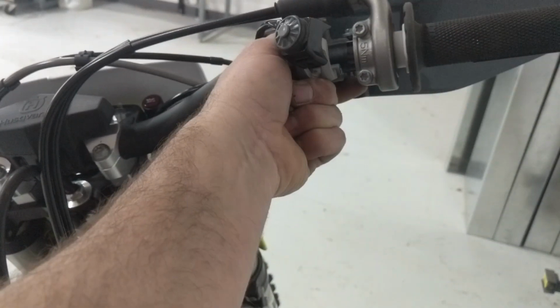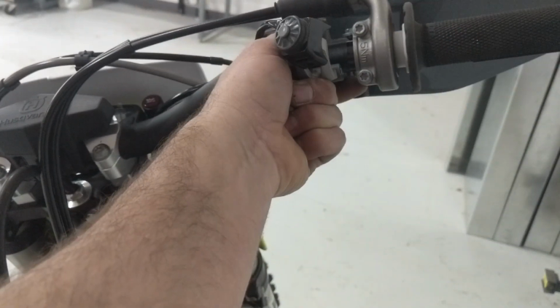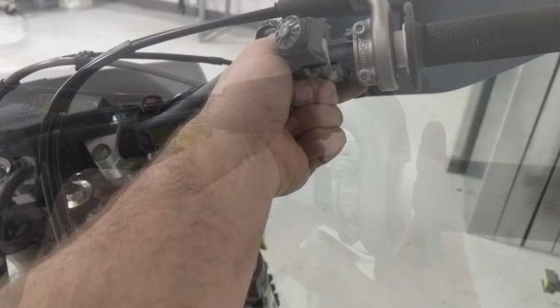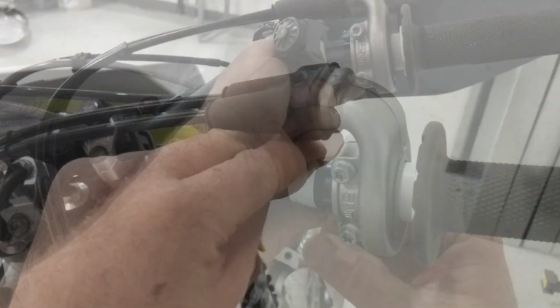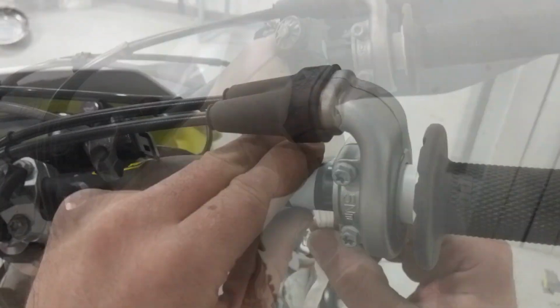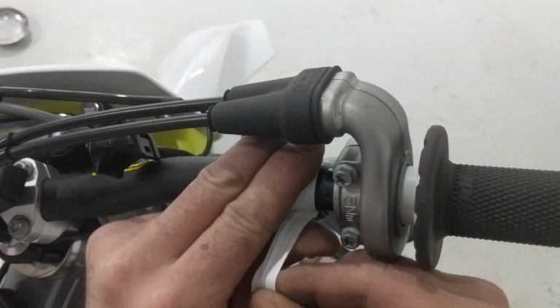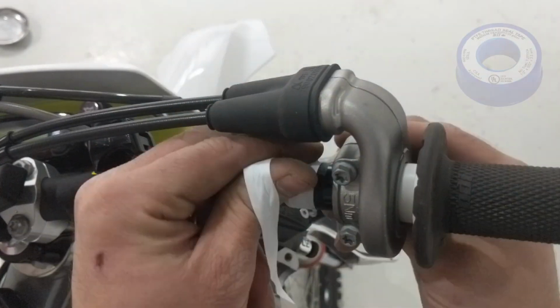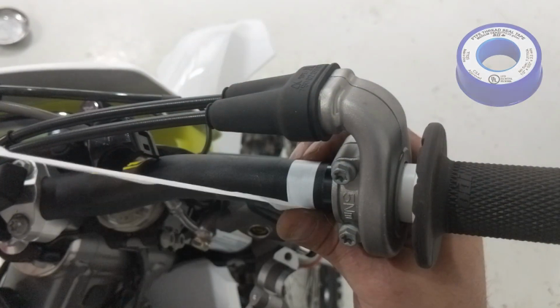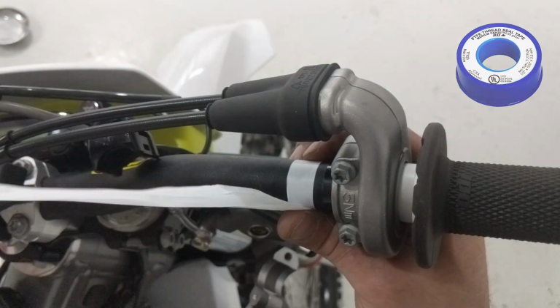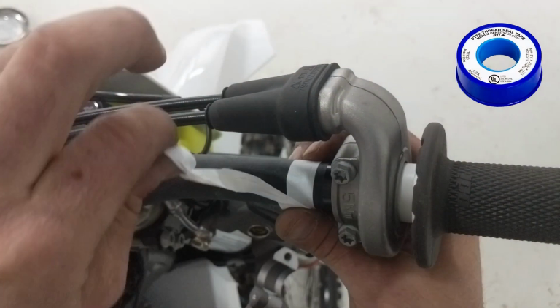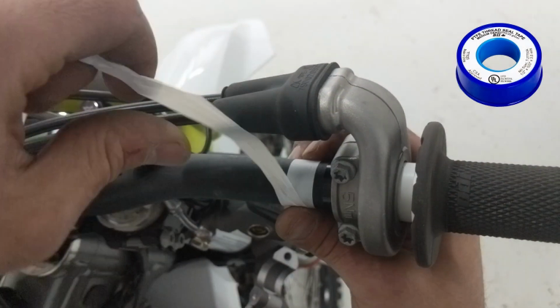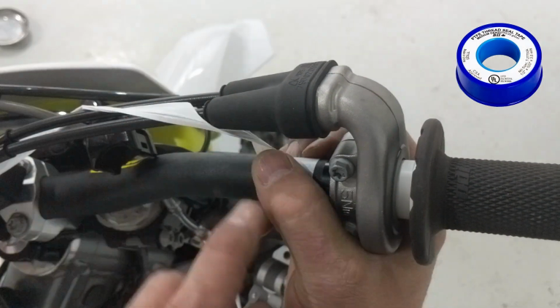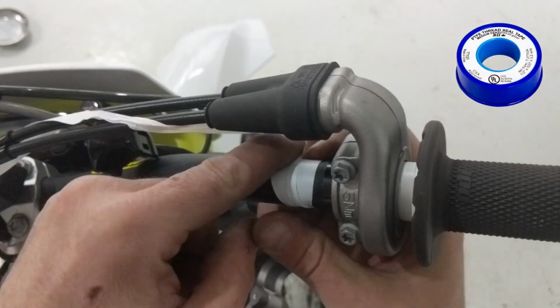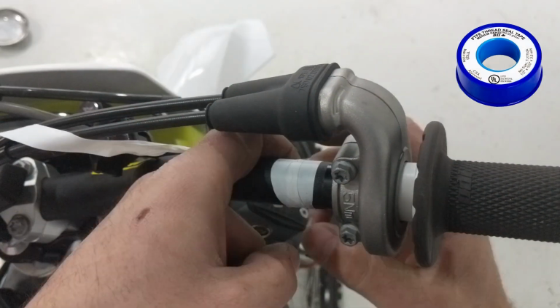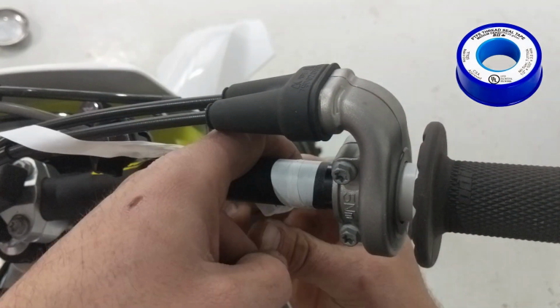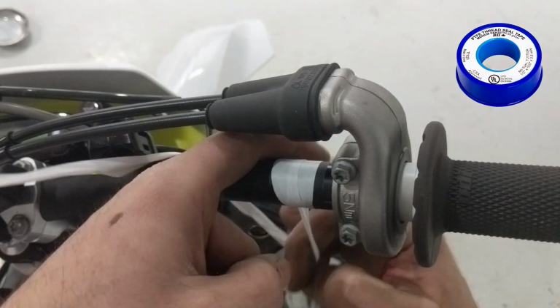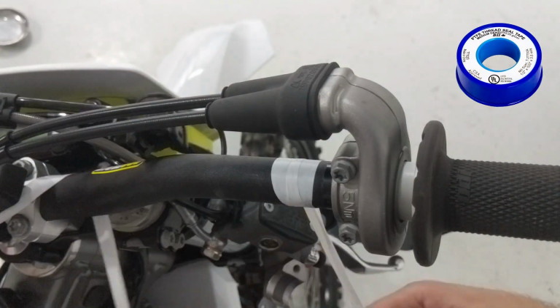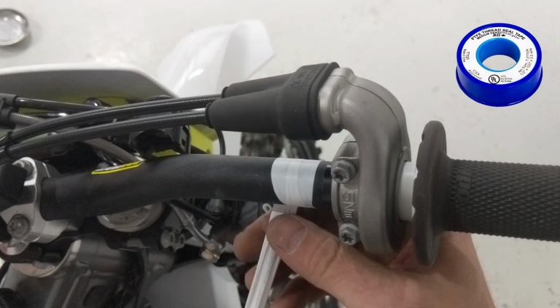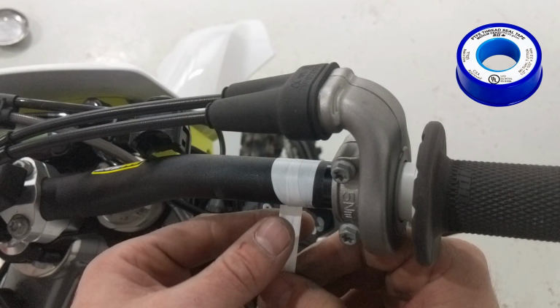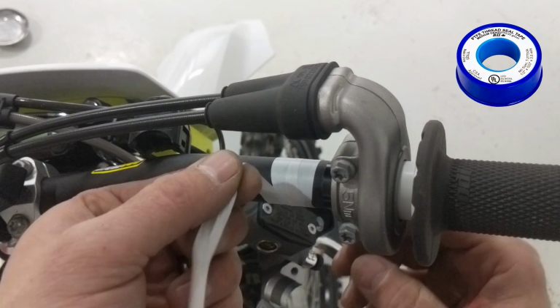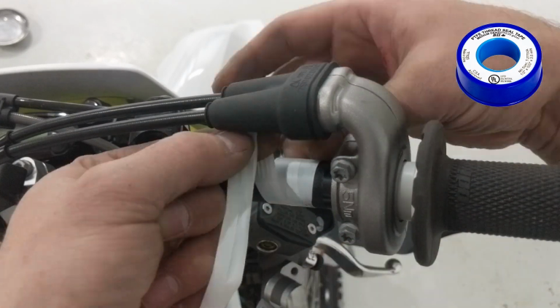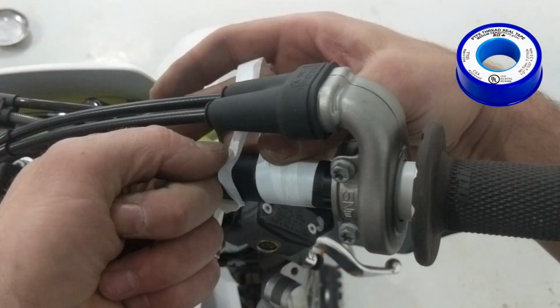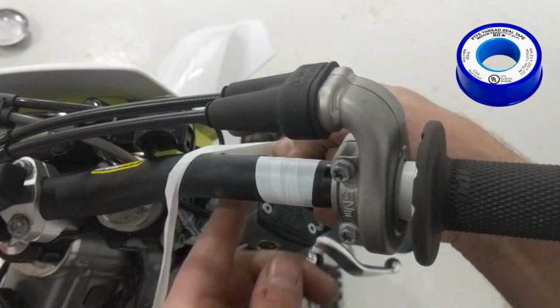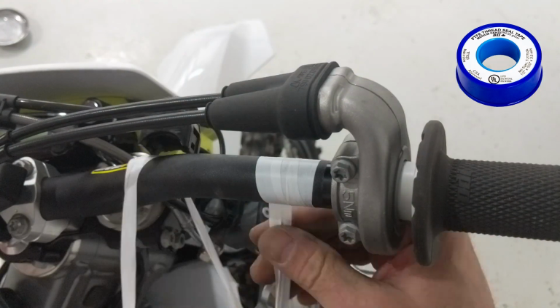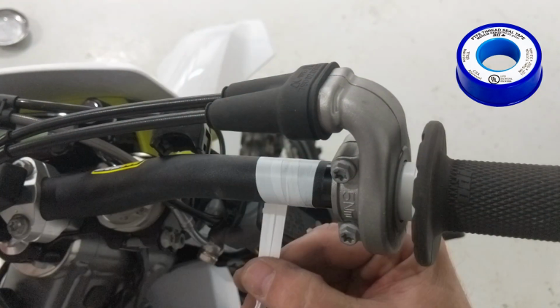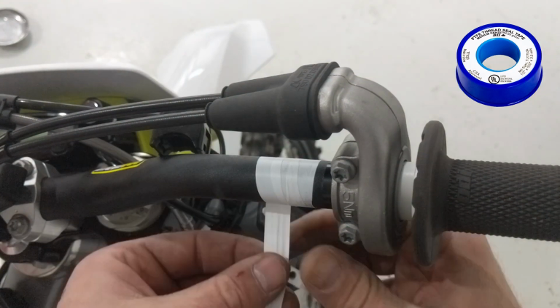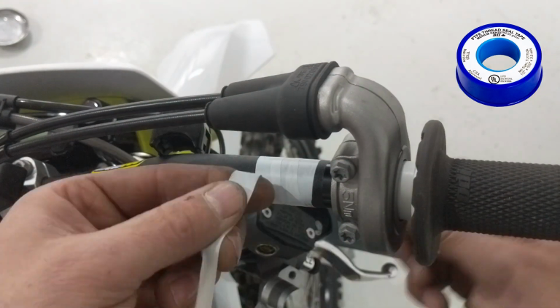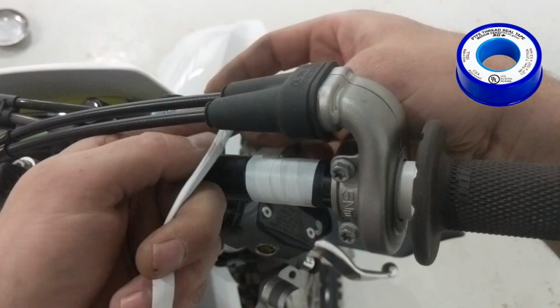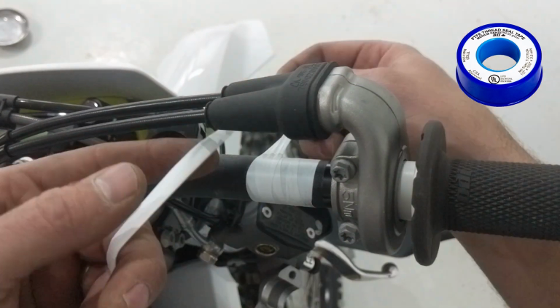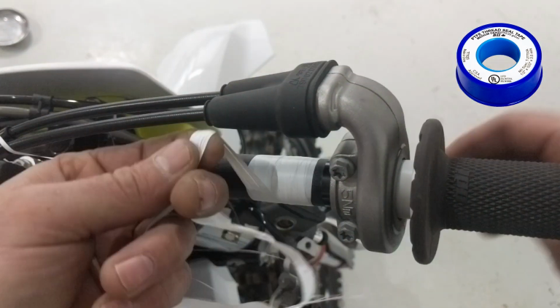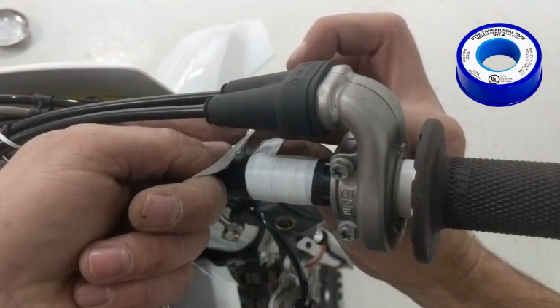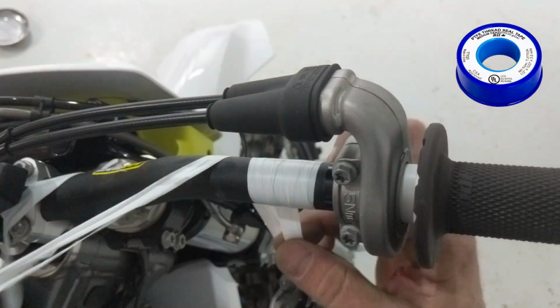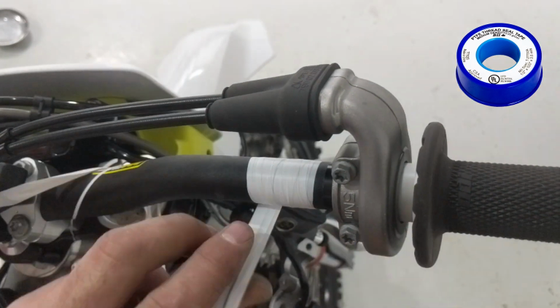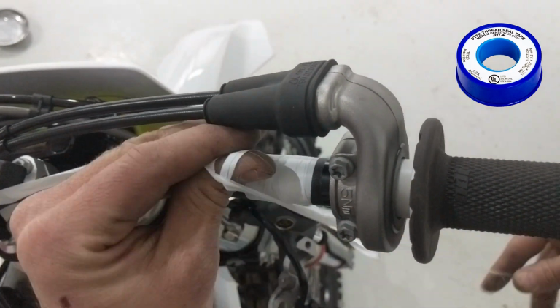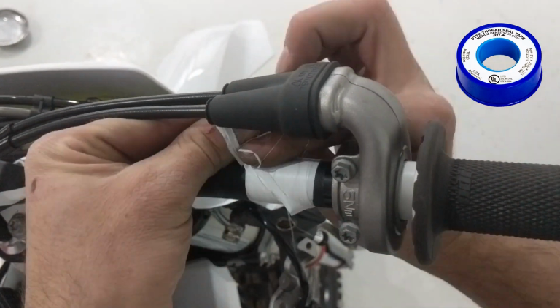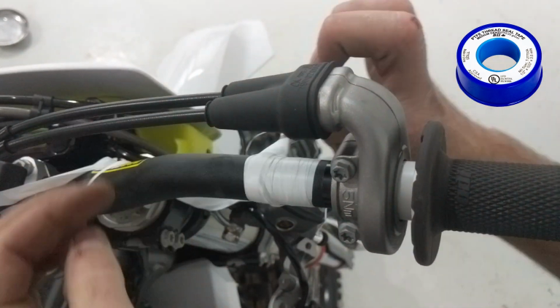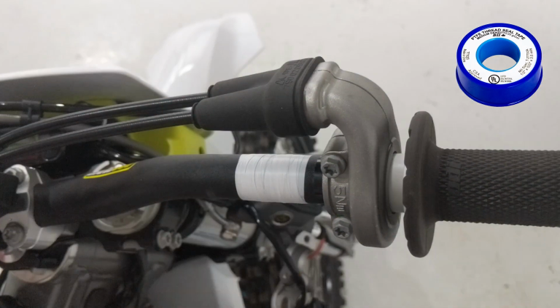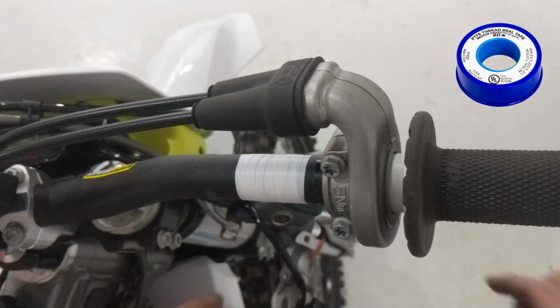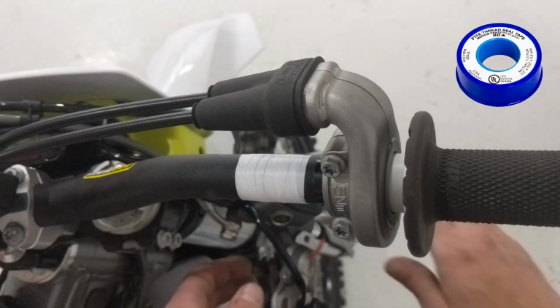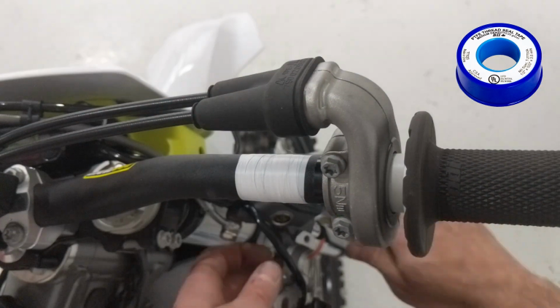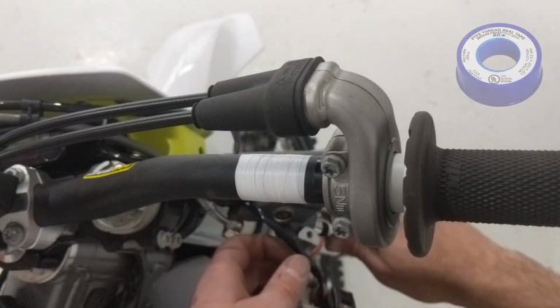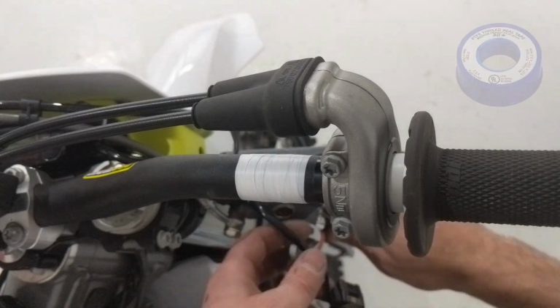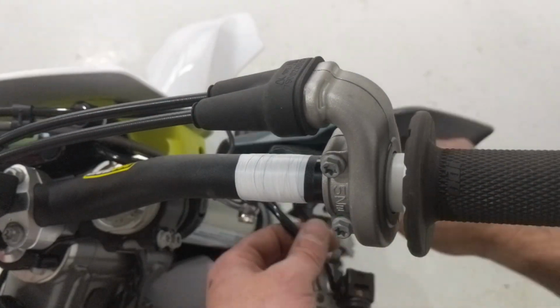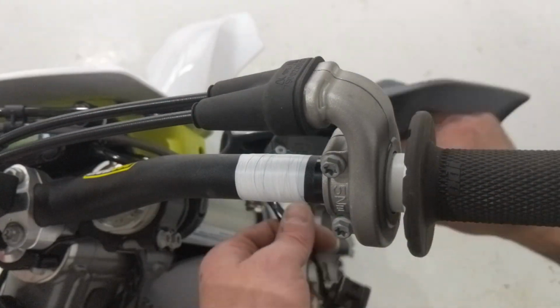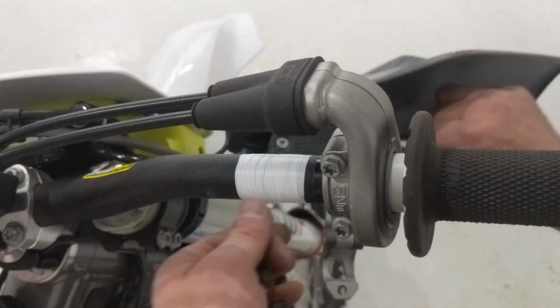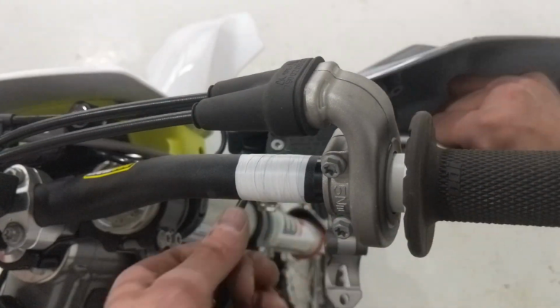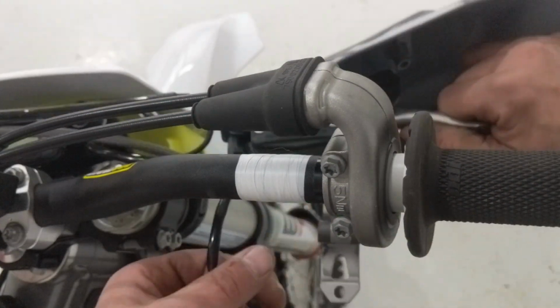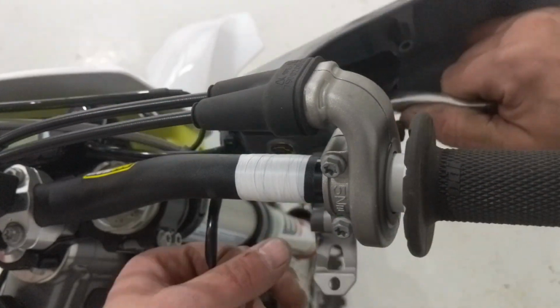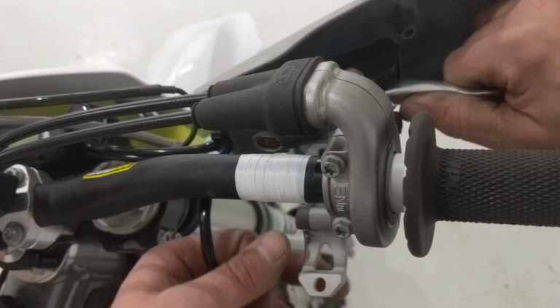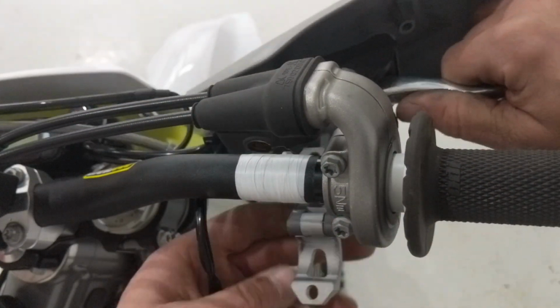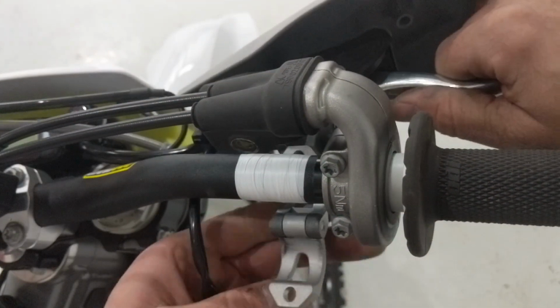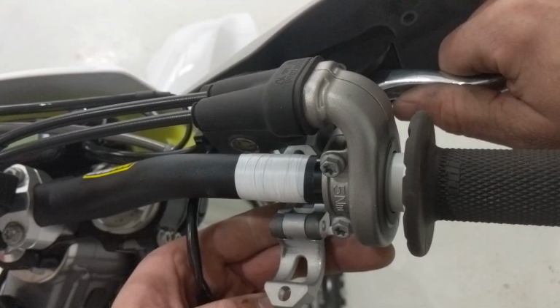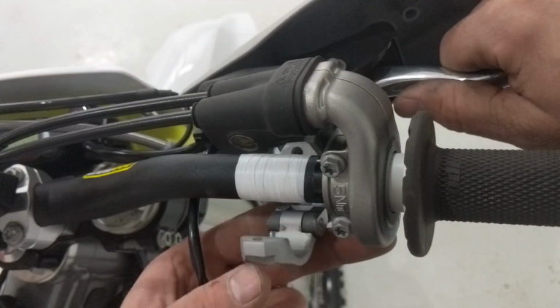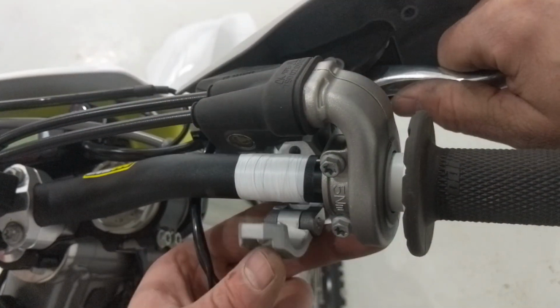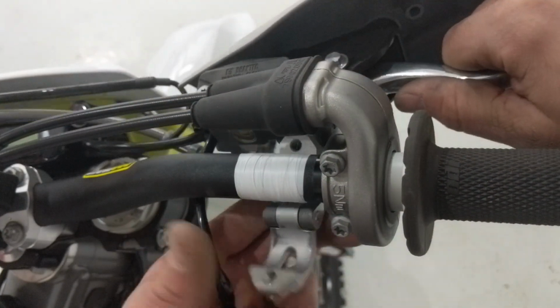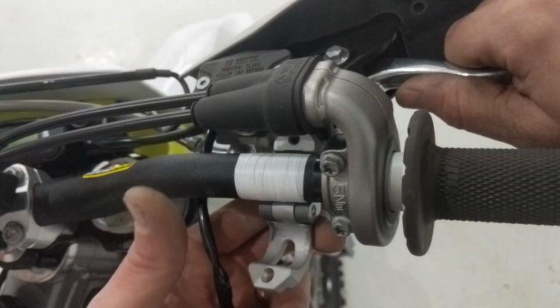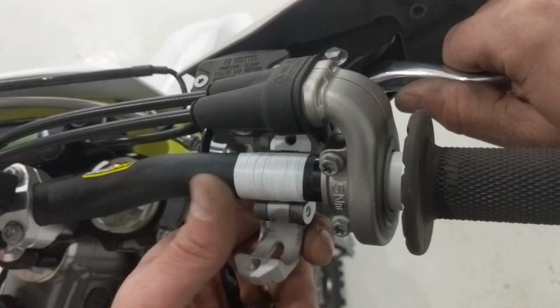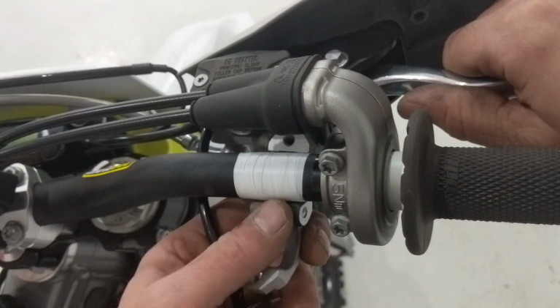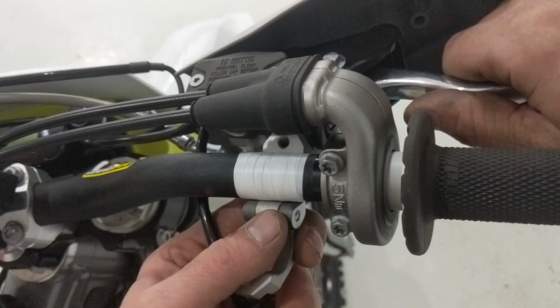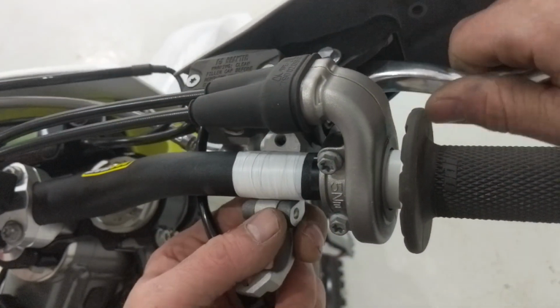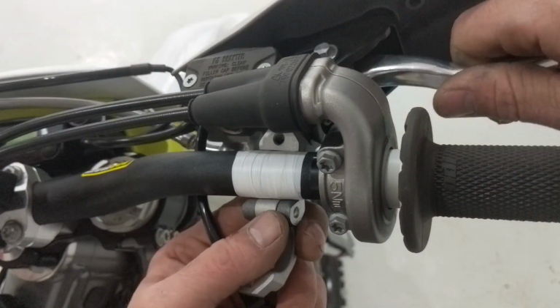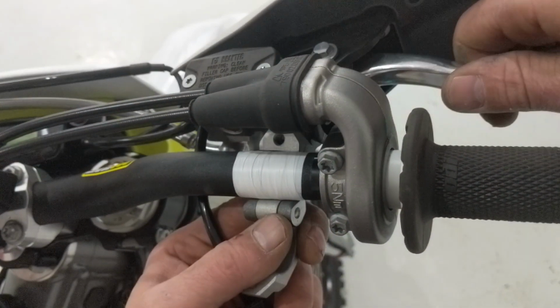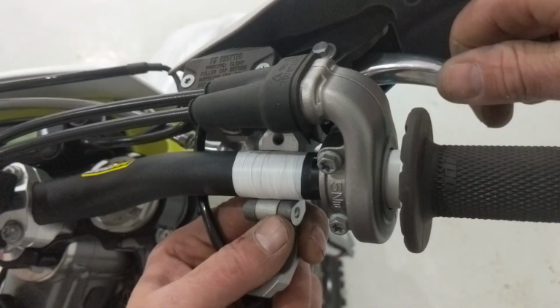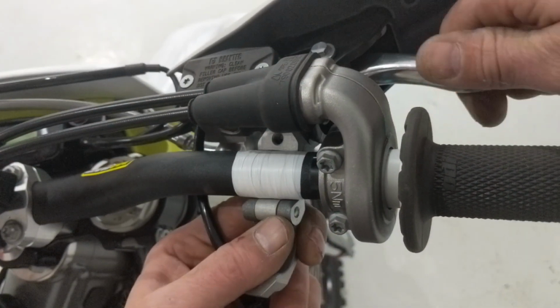so that it doesn't break the perch as easily if I dump it over on that side.